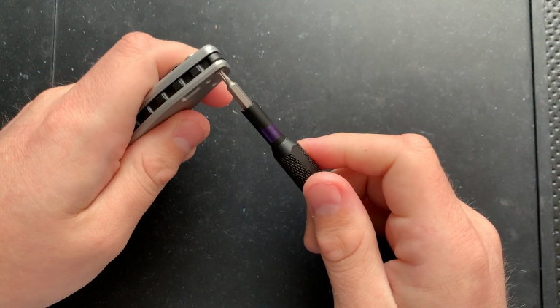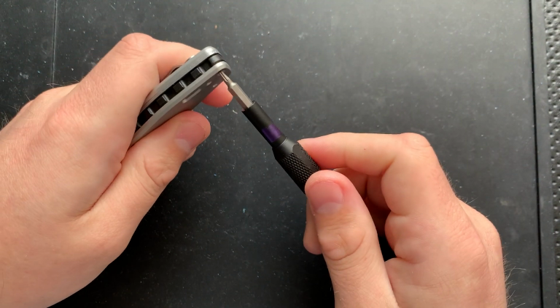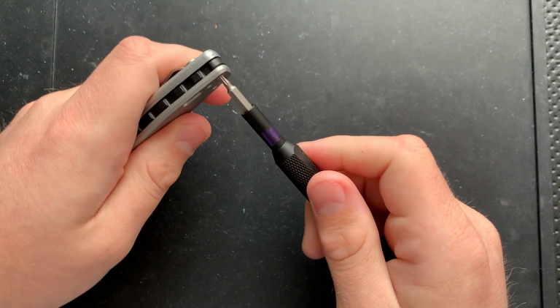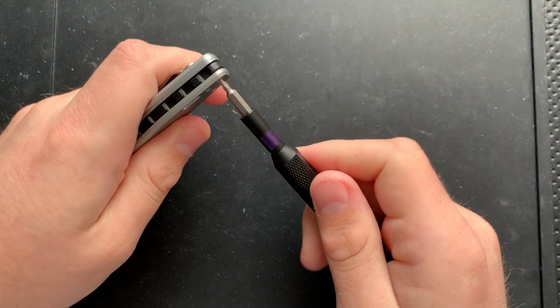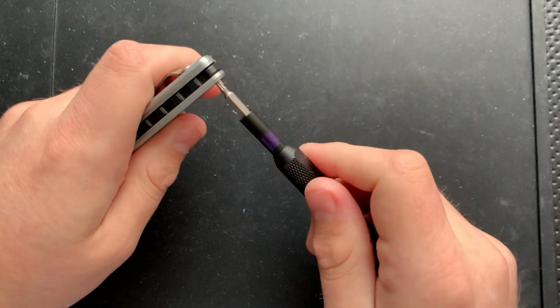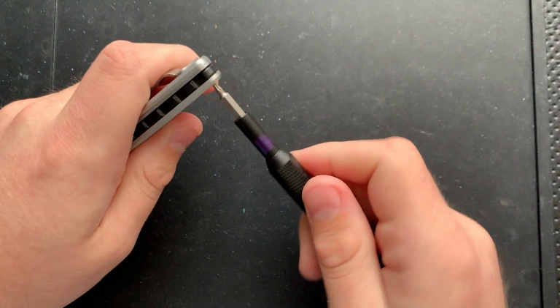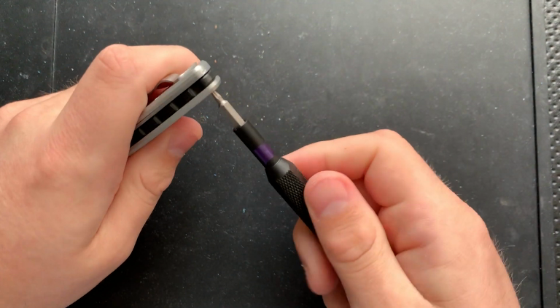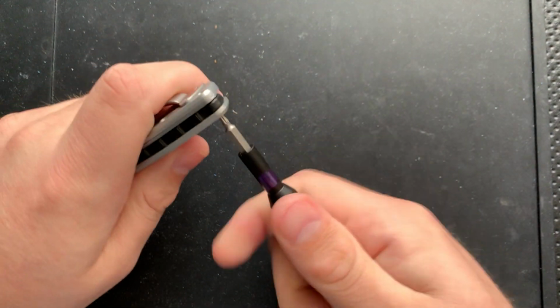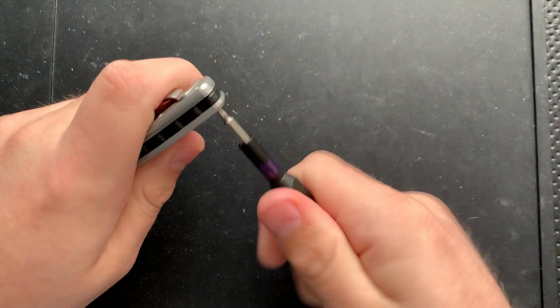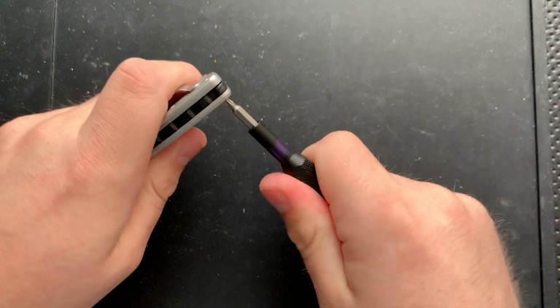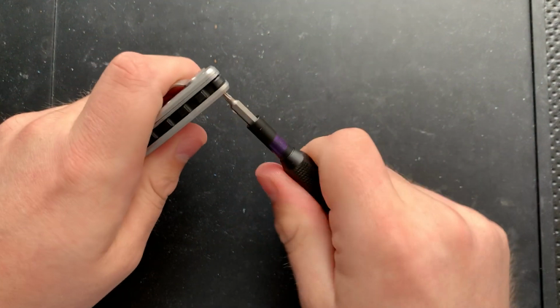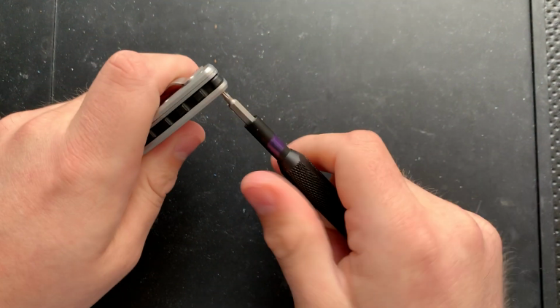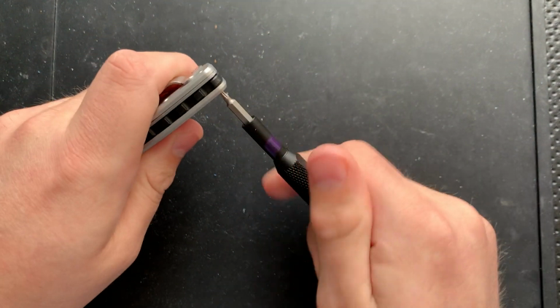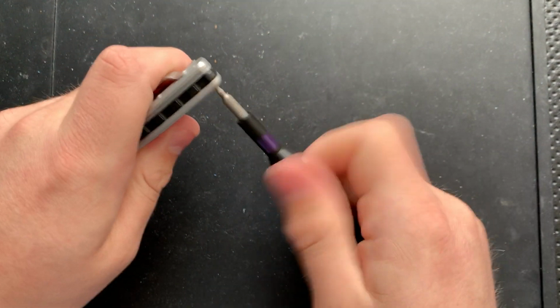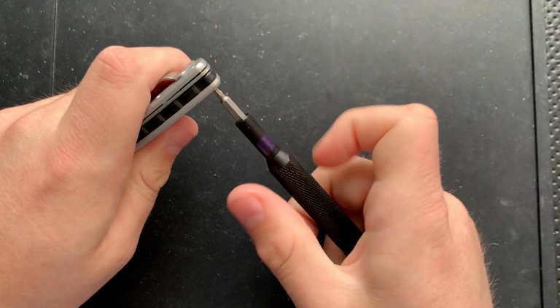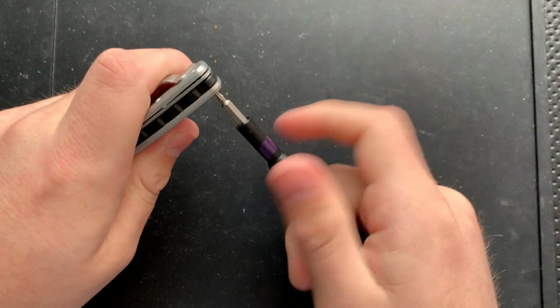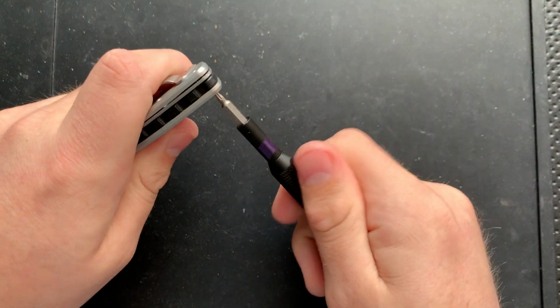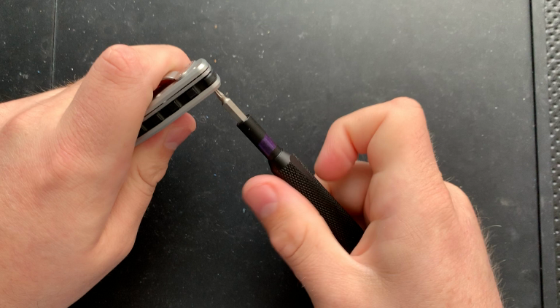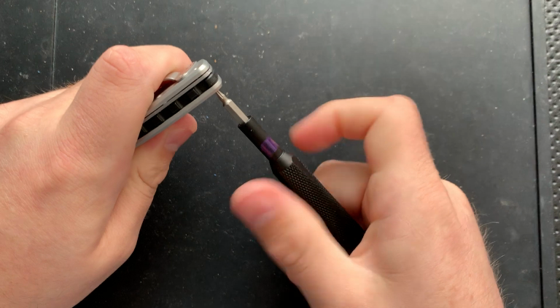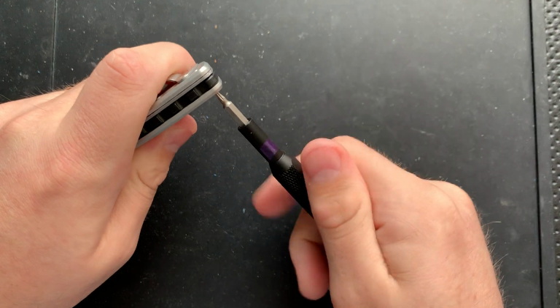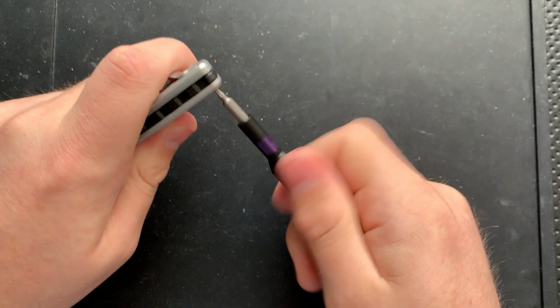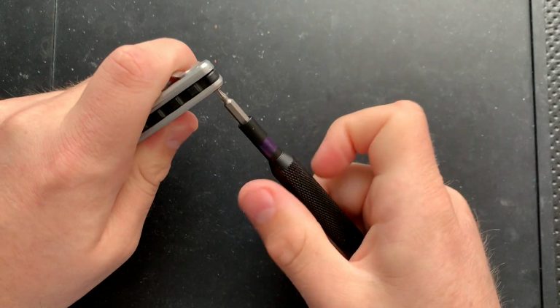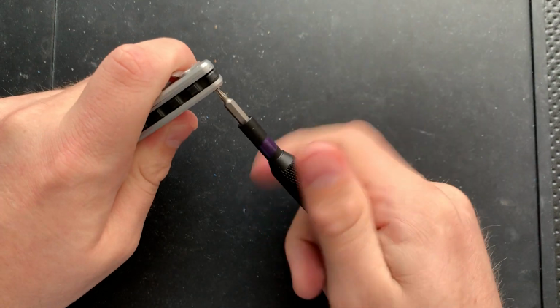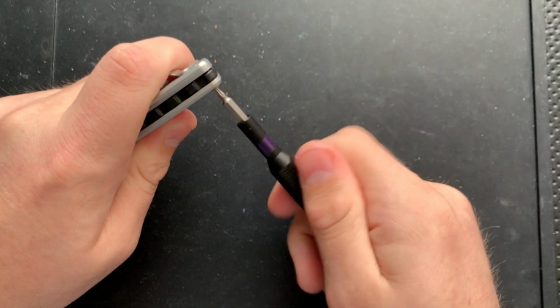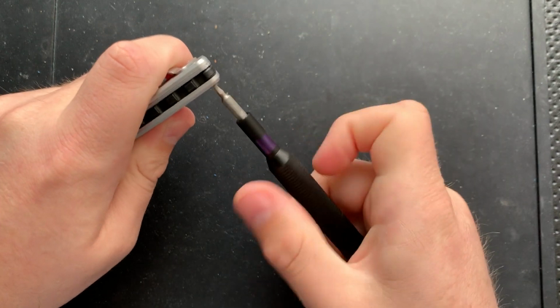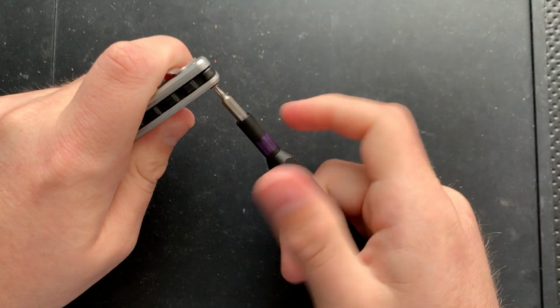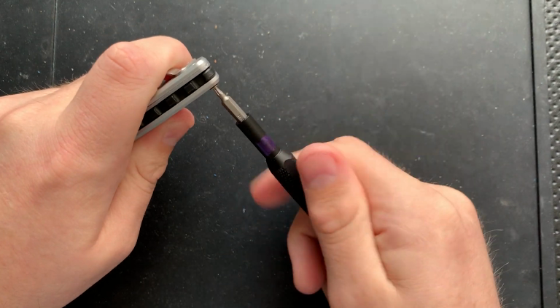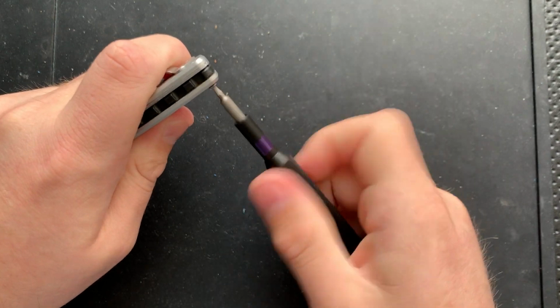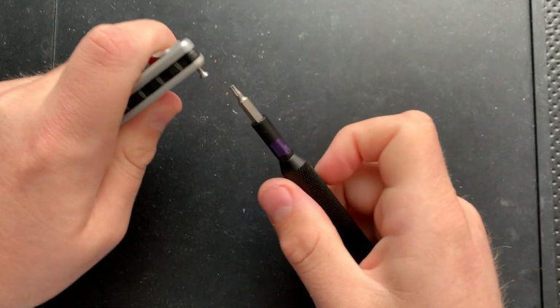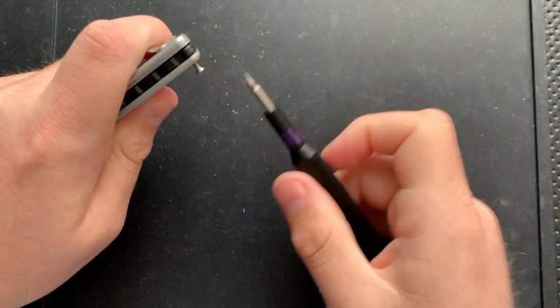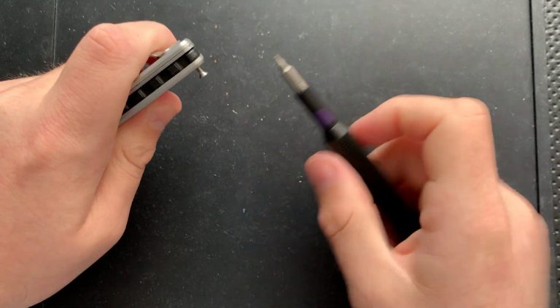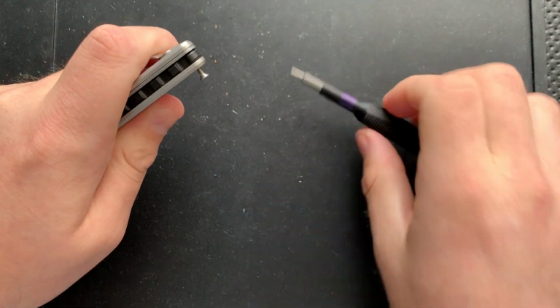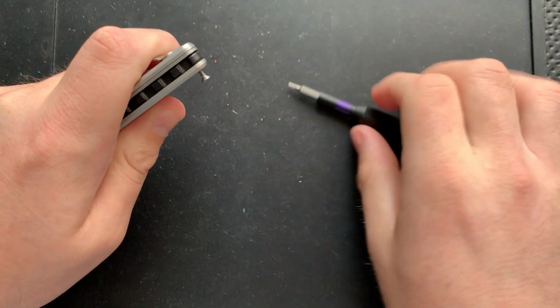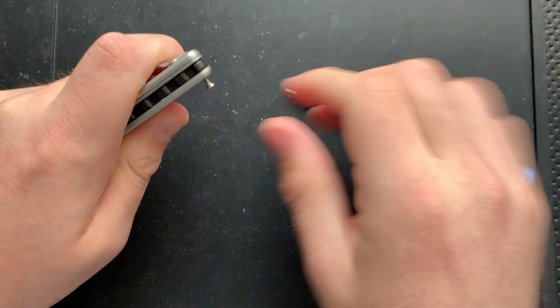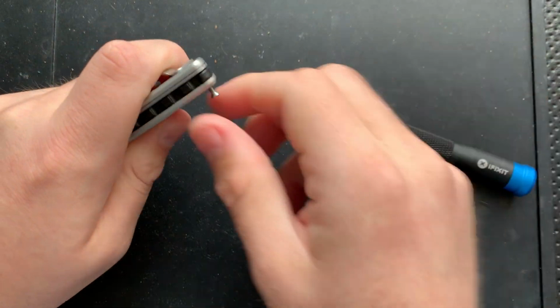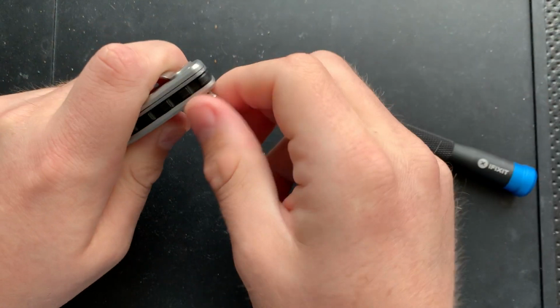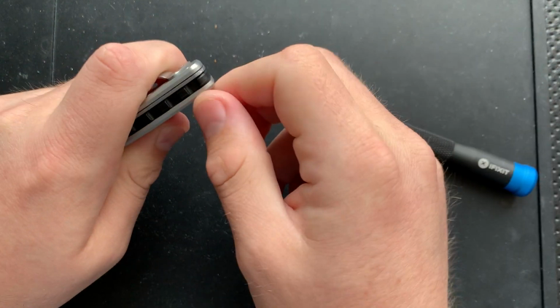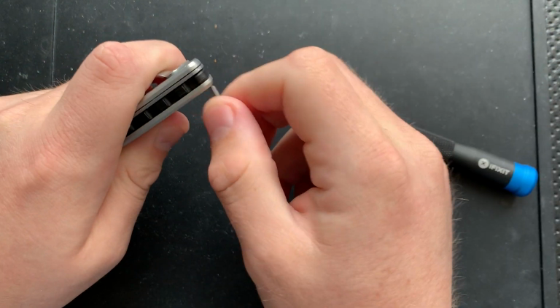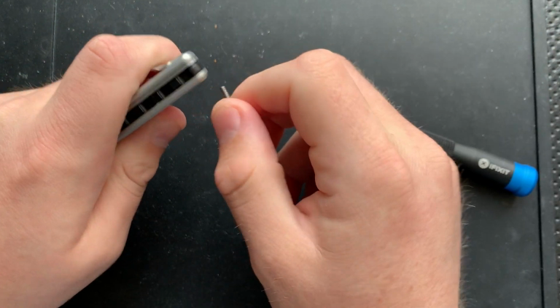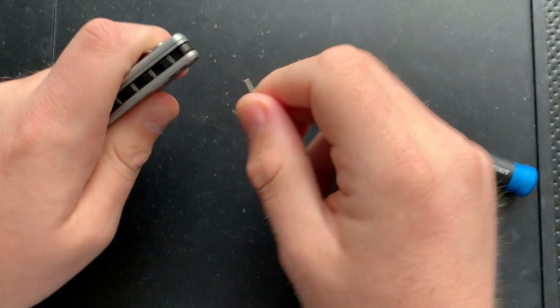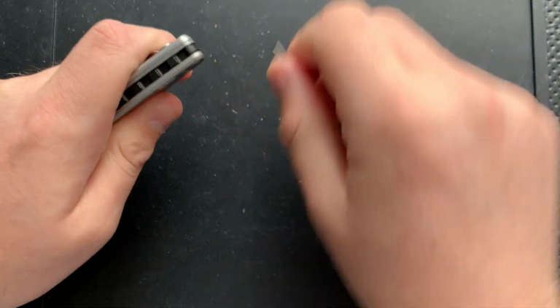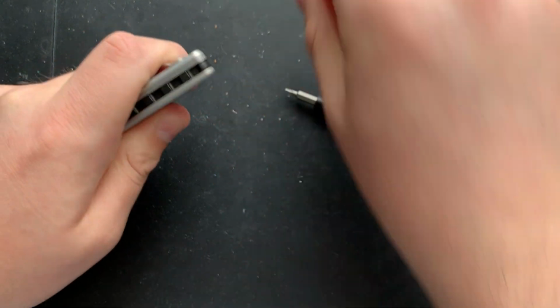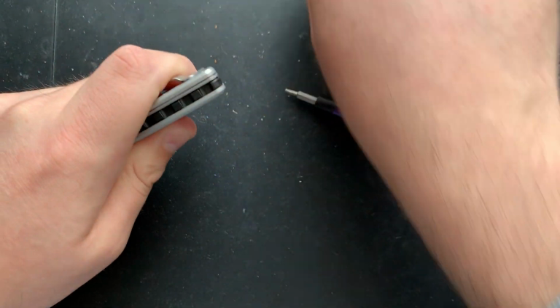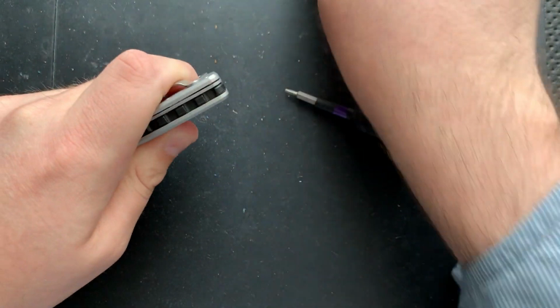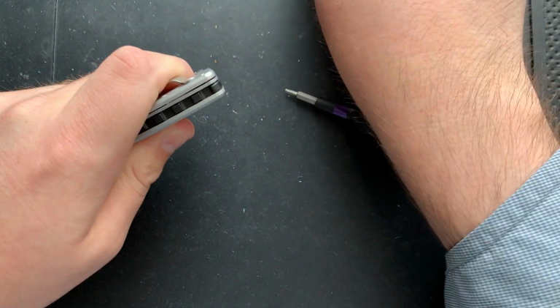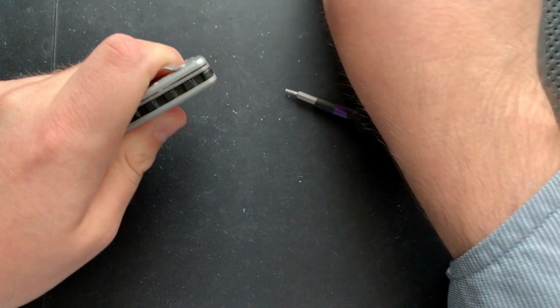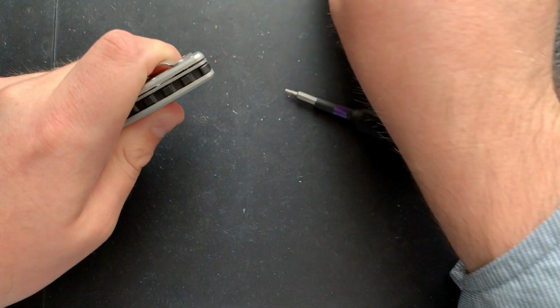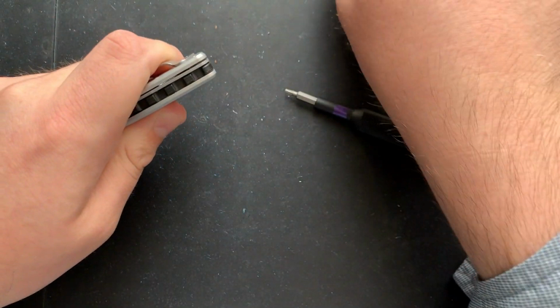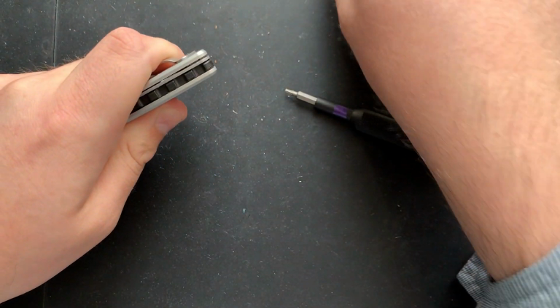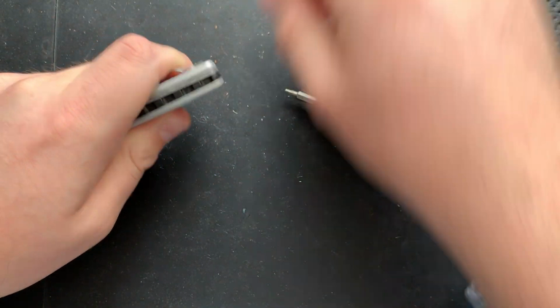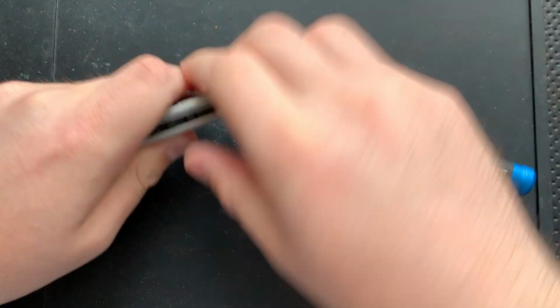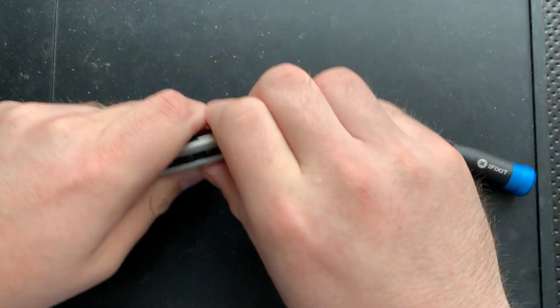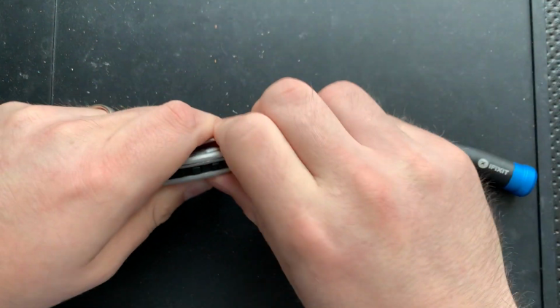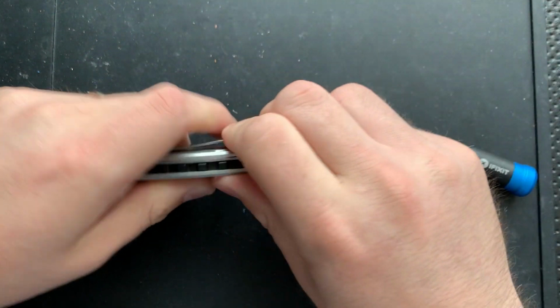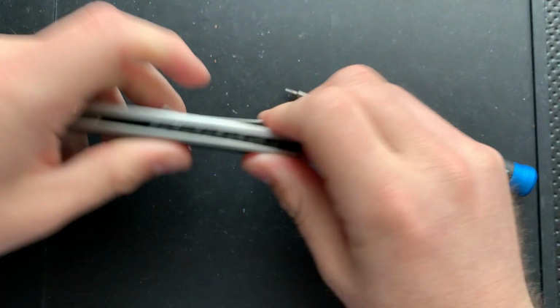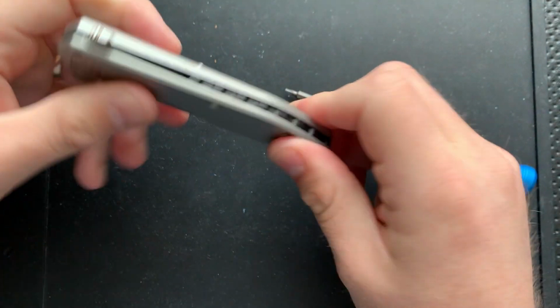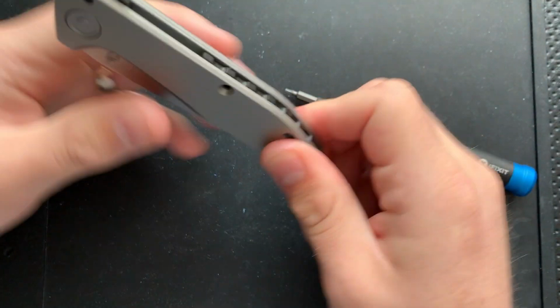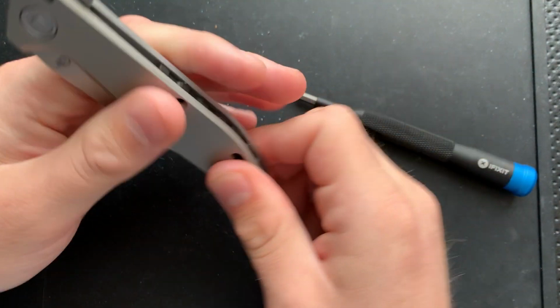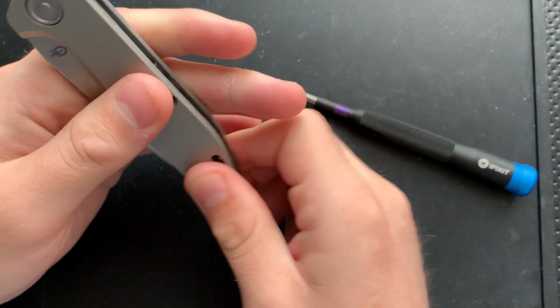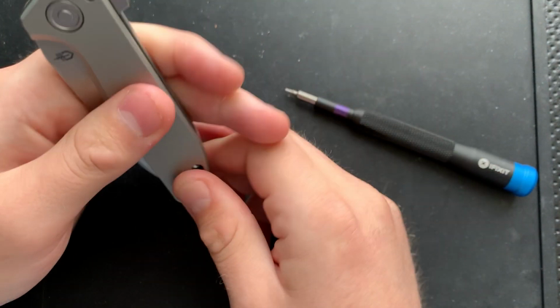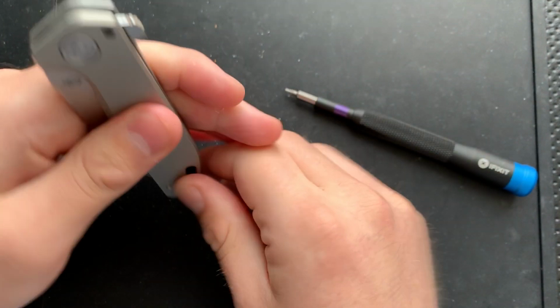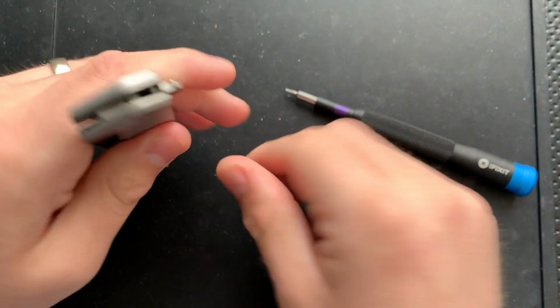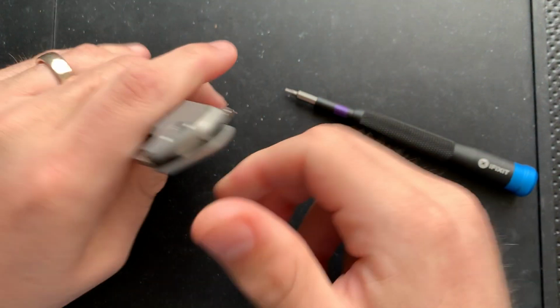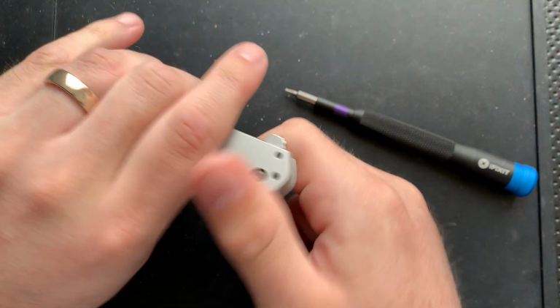Let's go ahead and pop this guy out. They're not using a terribly aggressive threadlocker on the body screws. That makes things a lot easier.